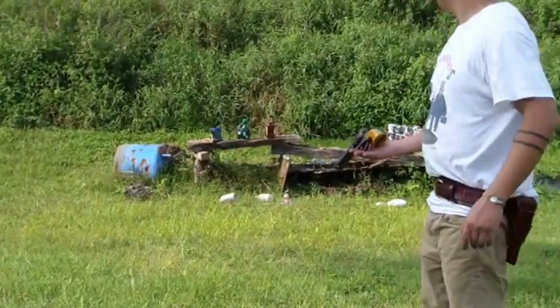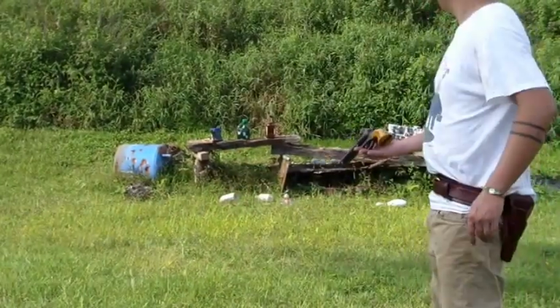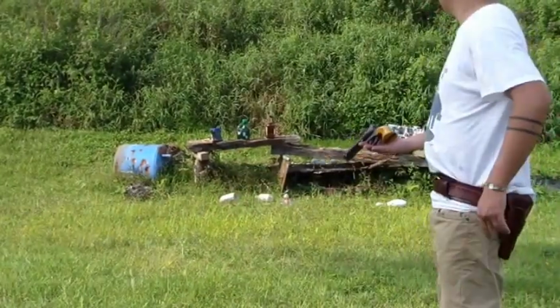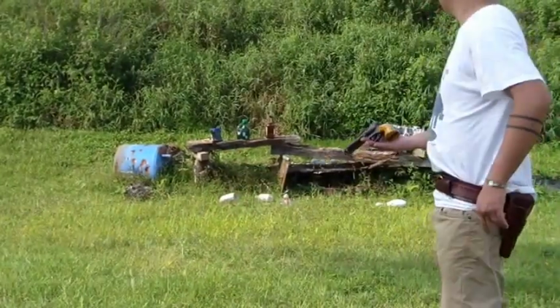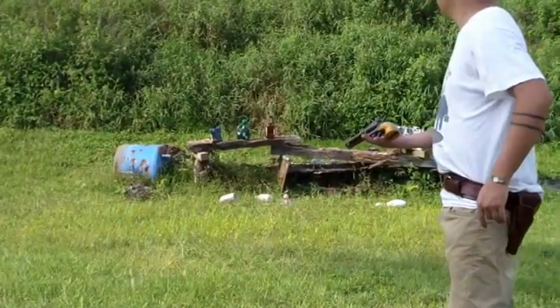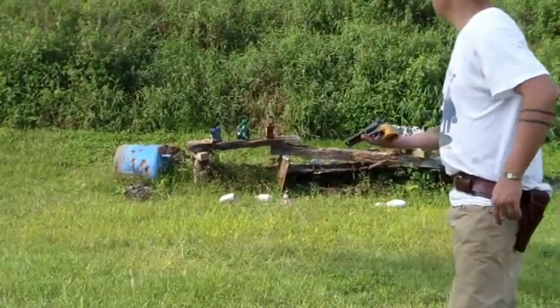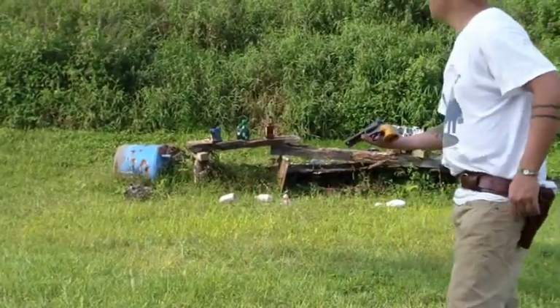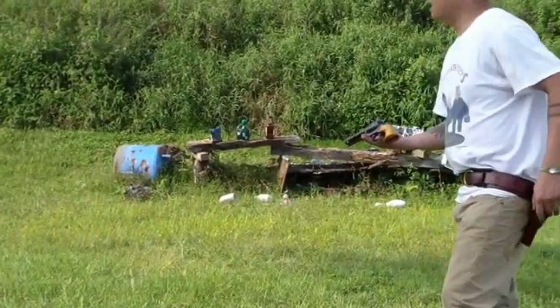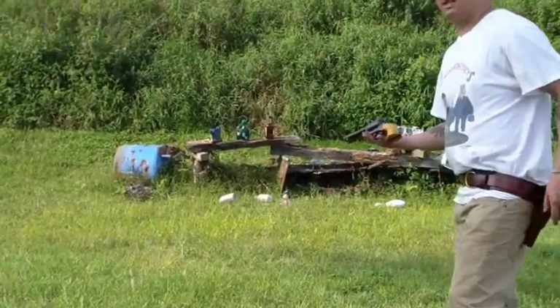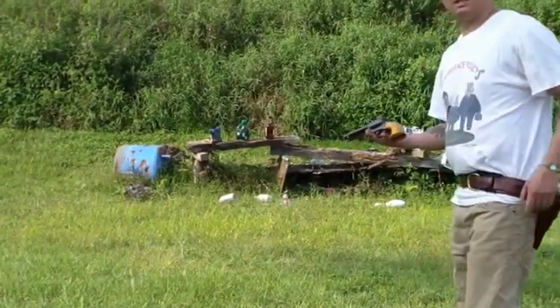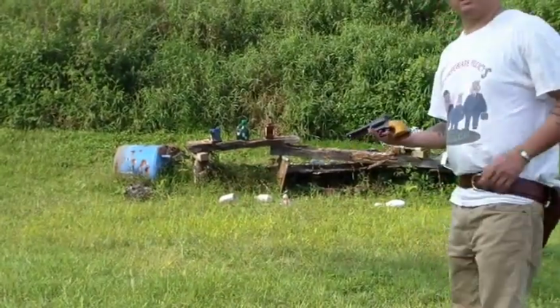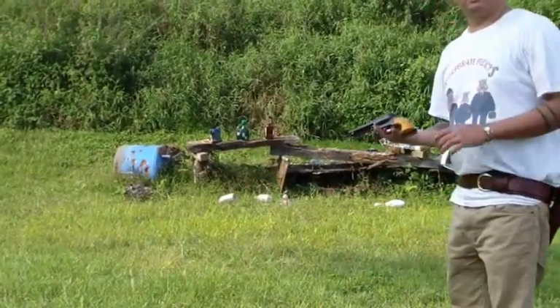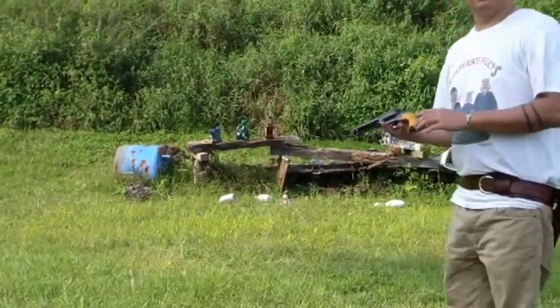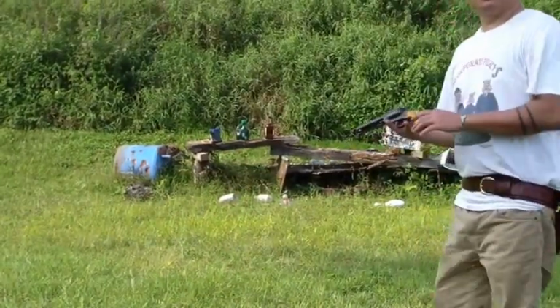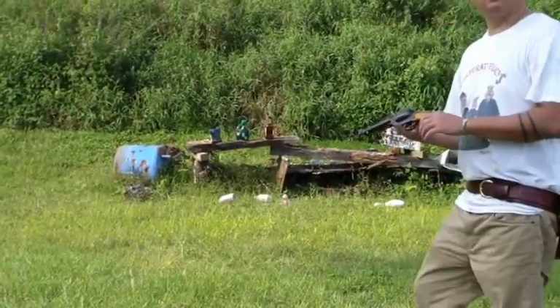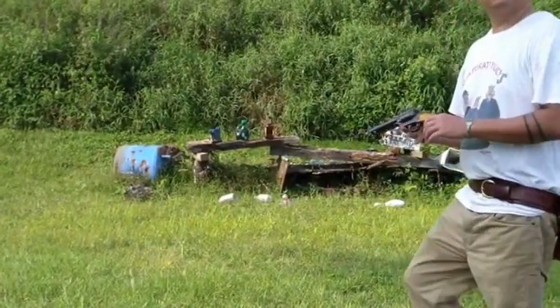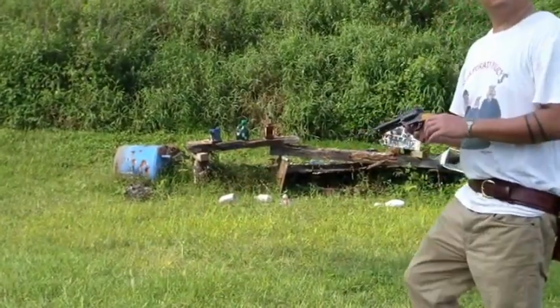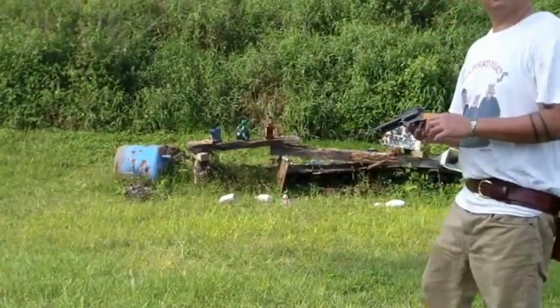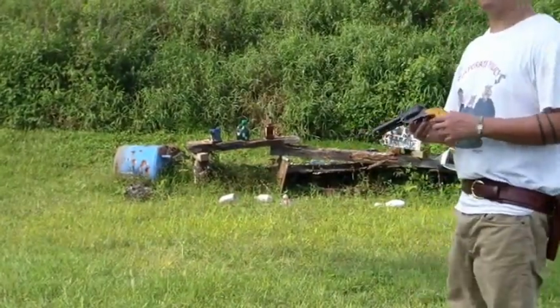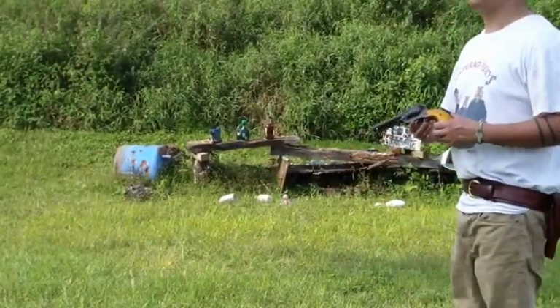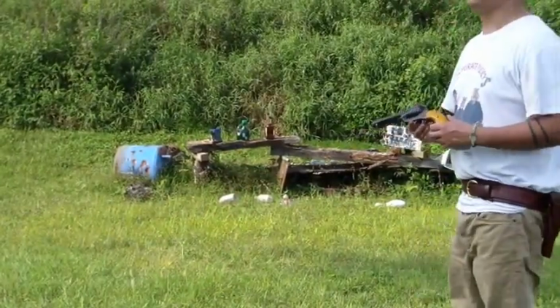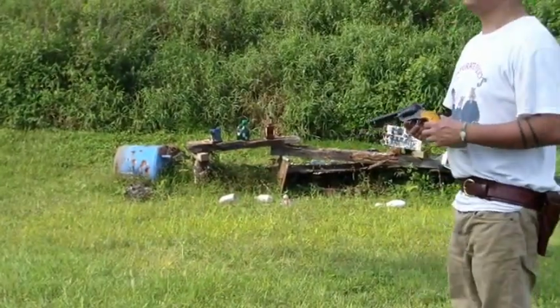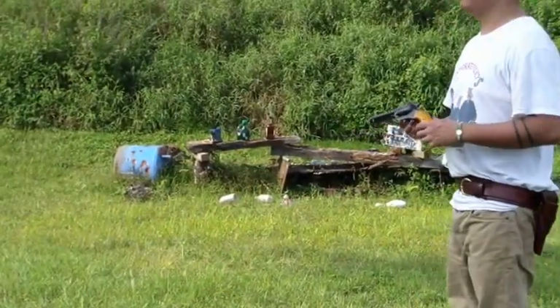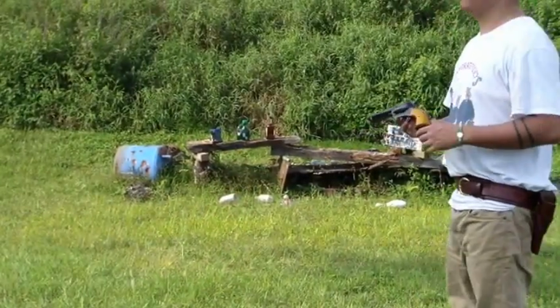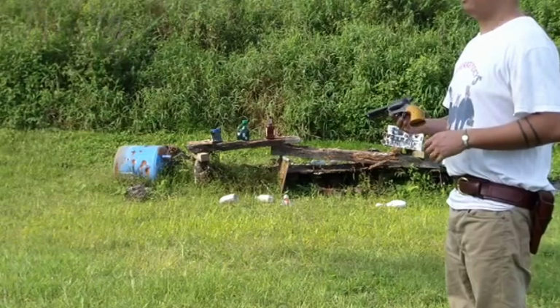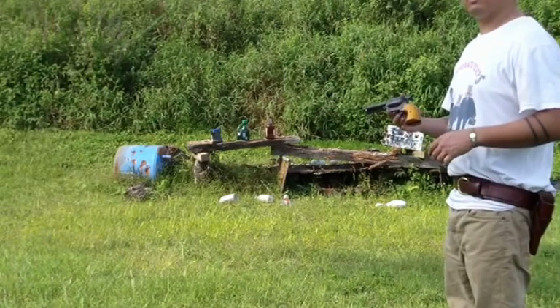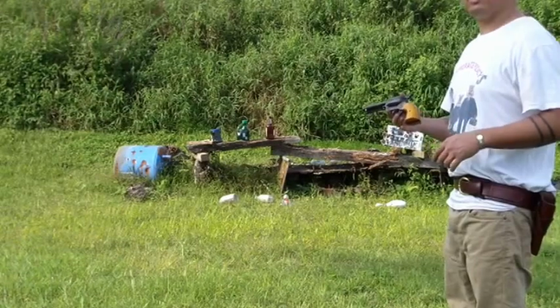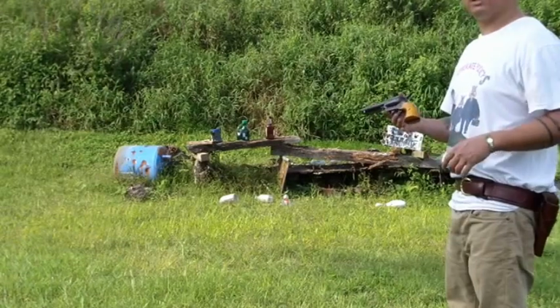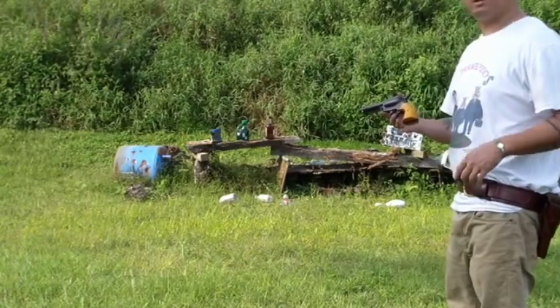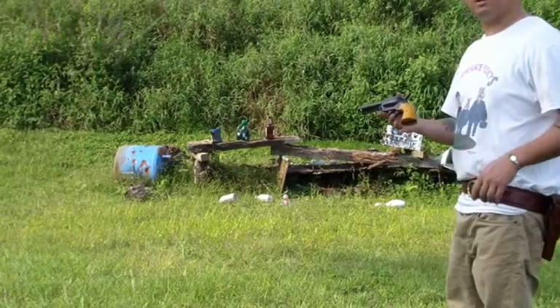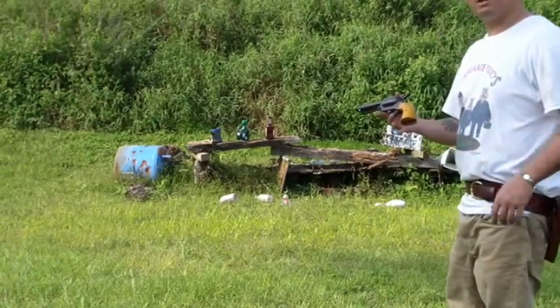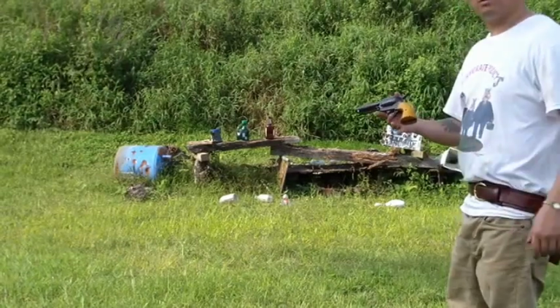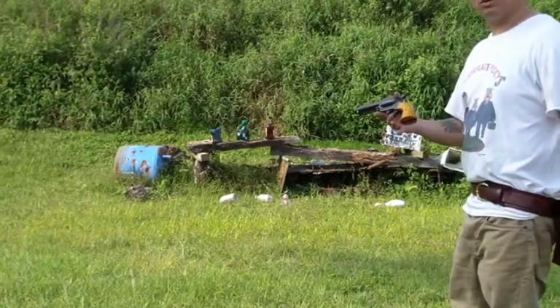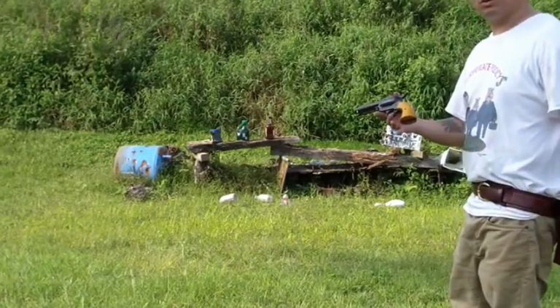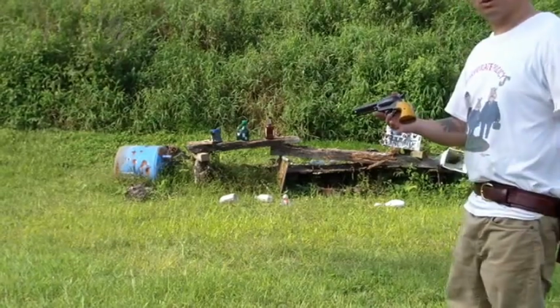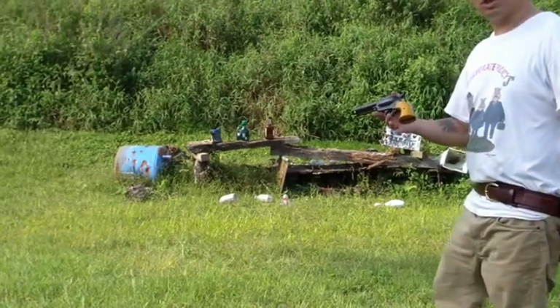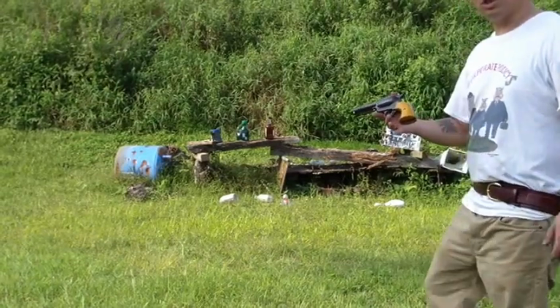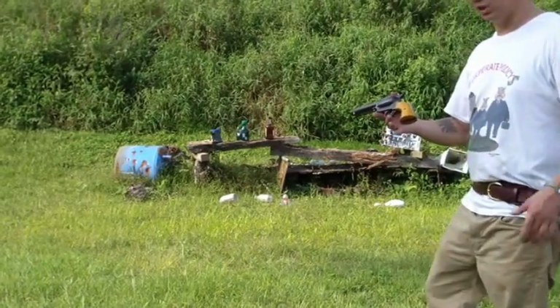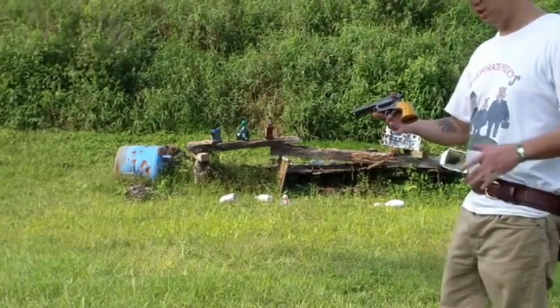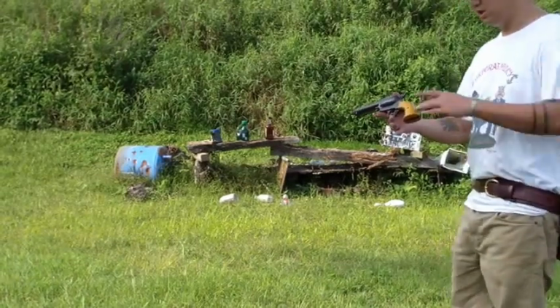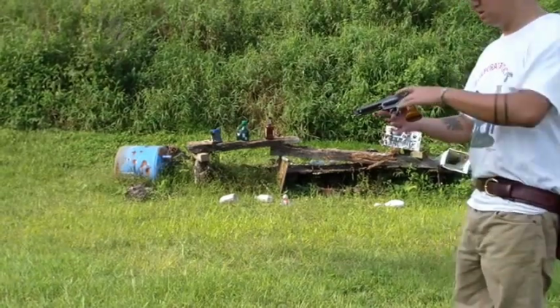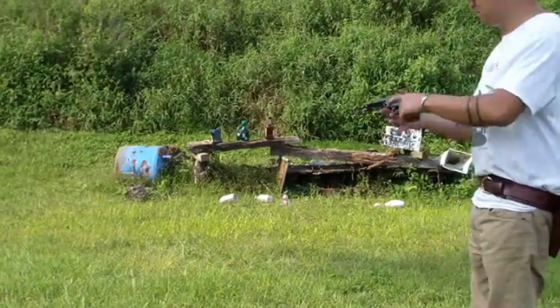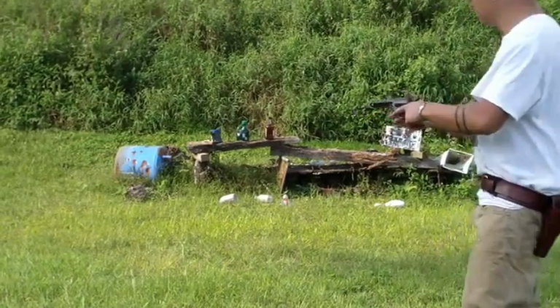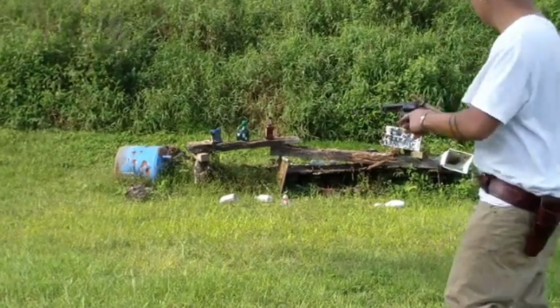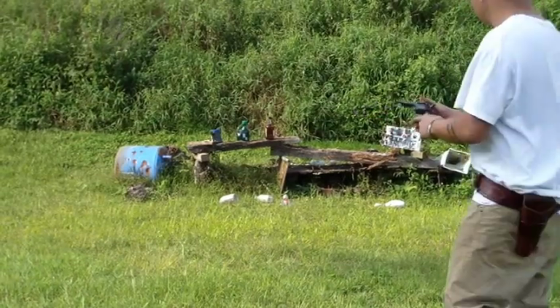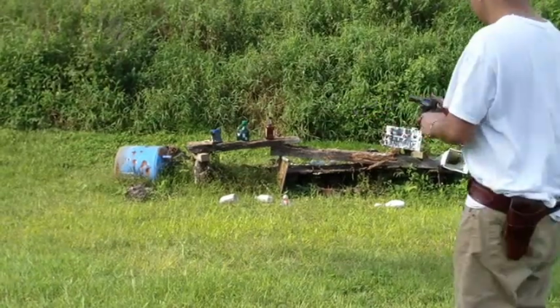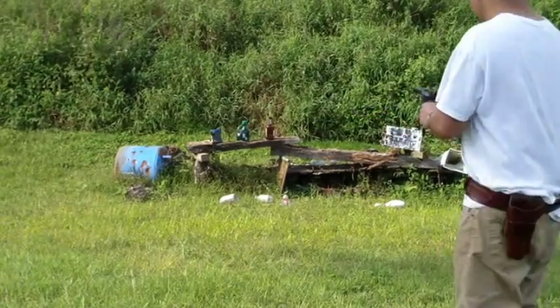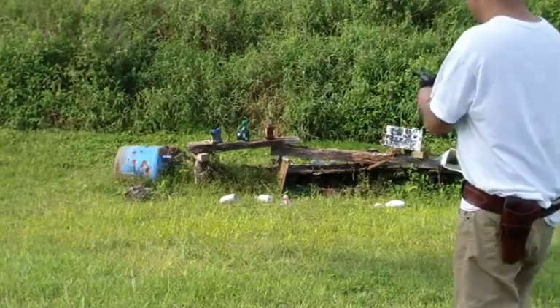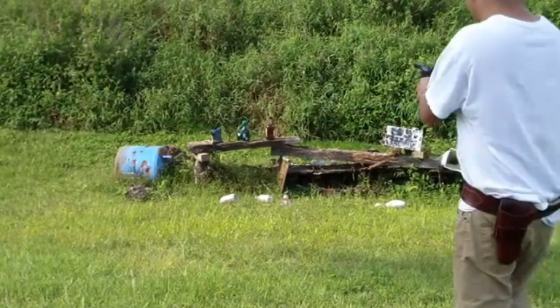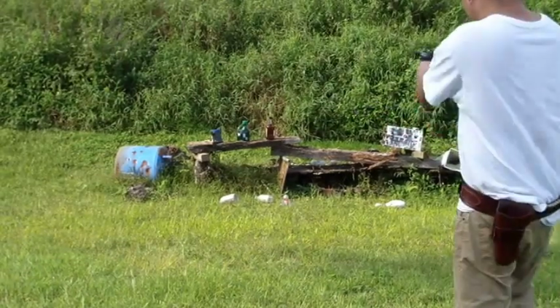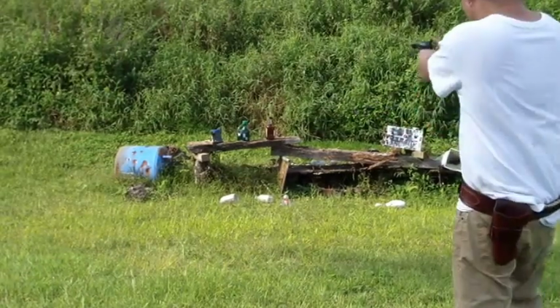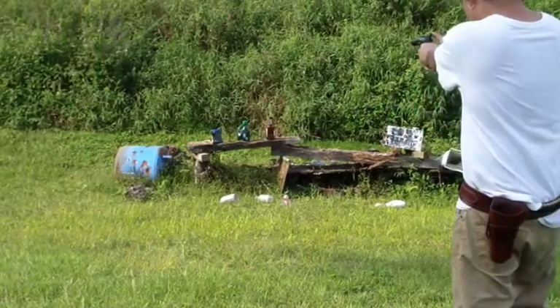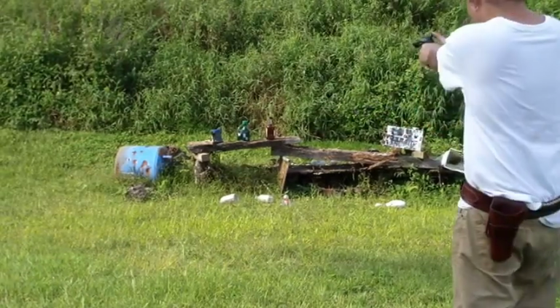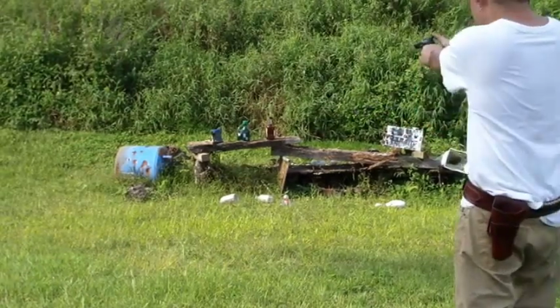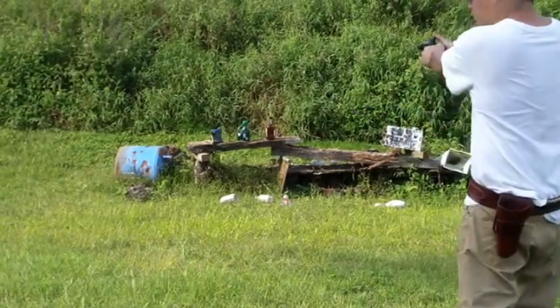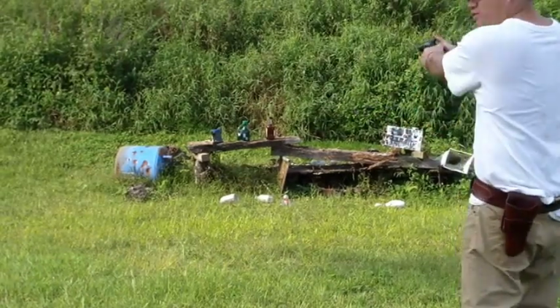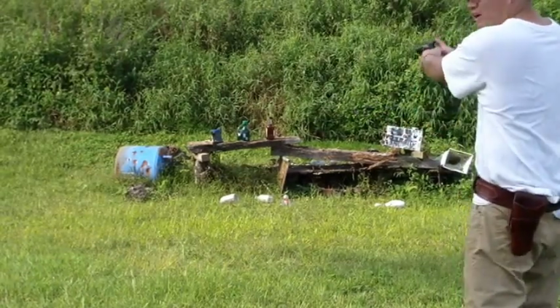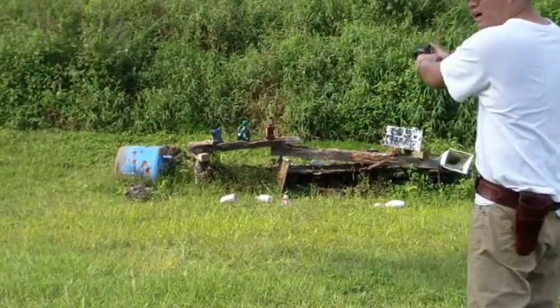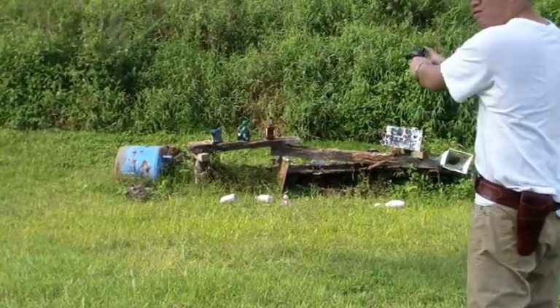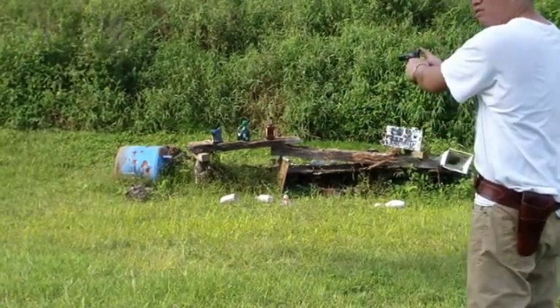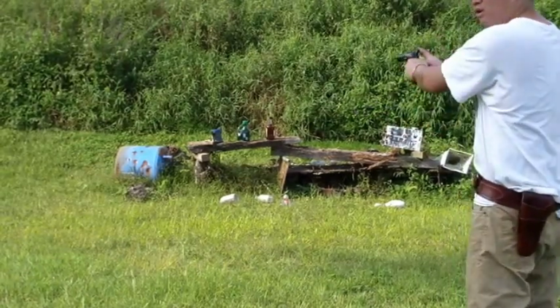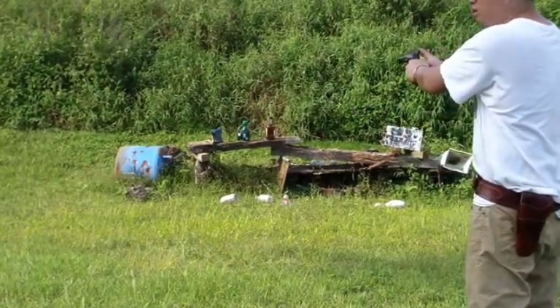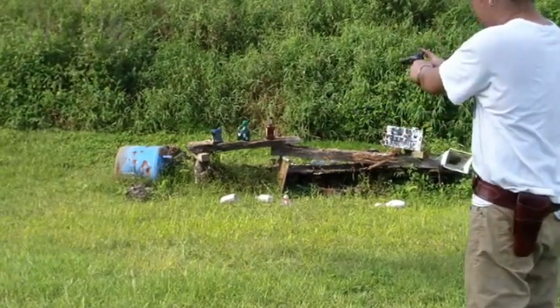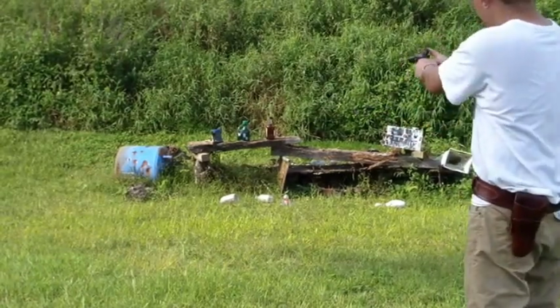I got the Cimarron Frontier Rooster Shooter — .45 Long Colt.